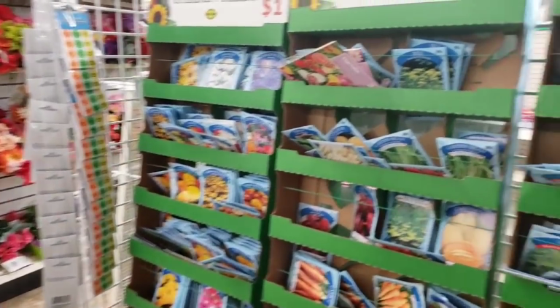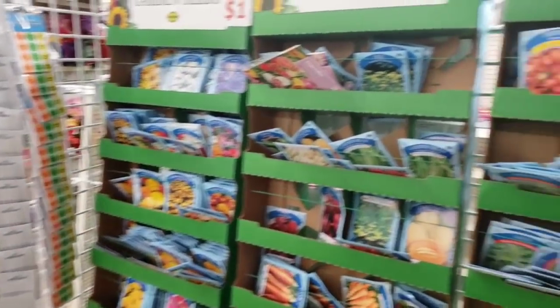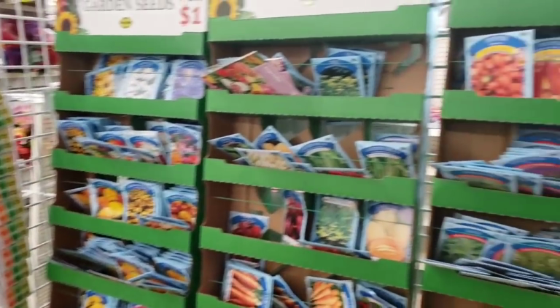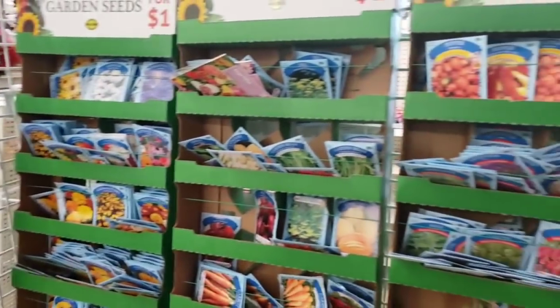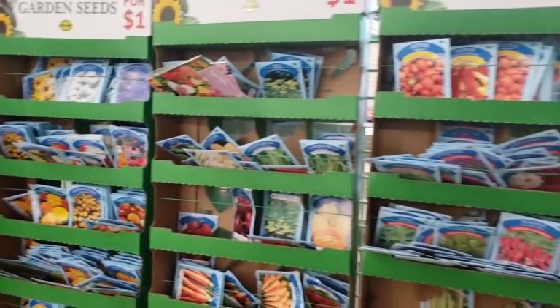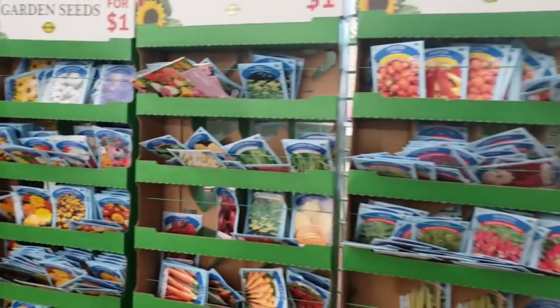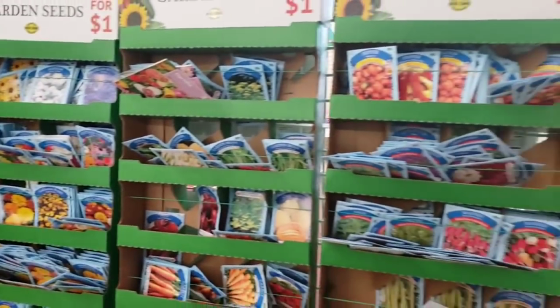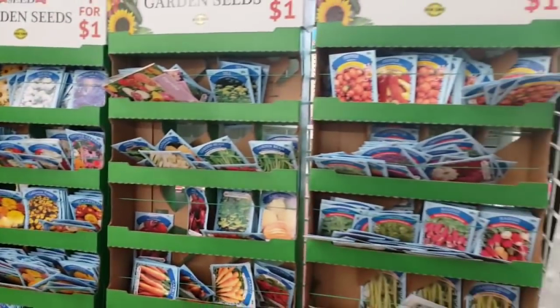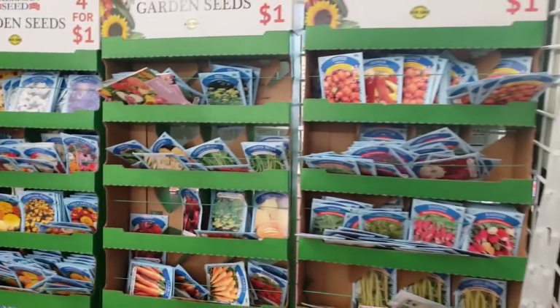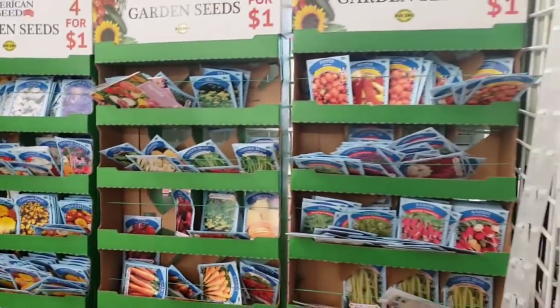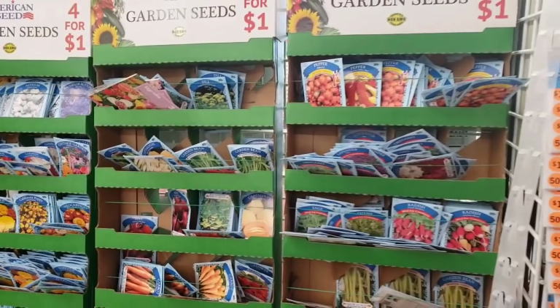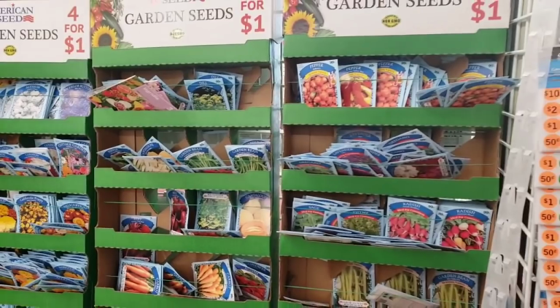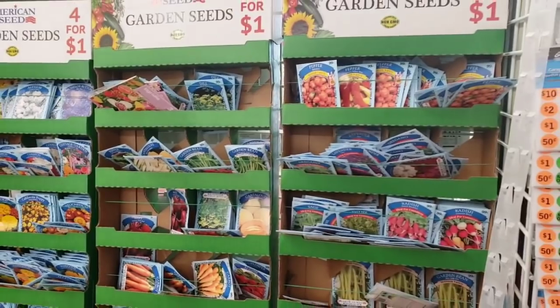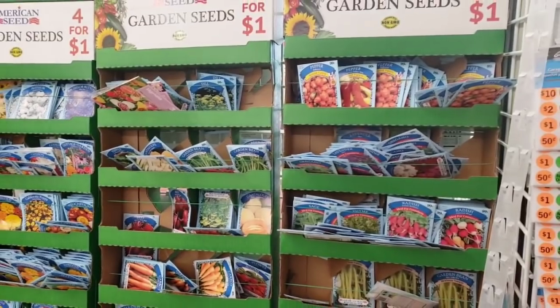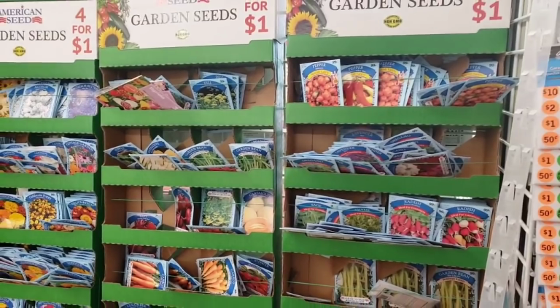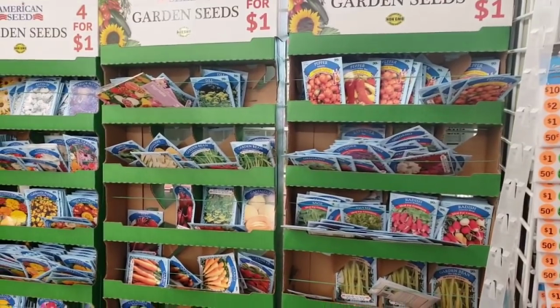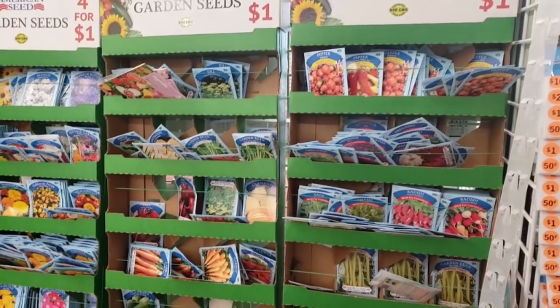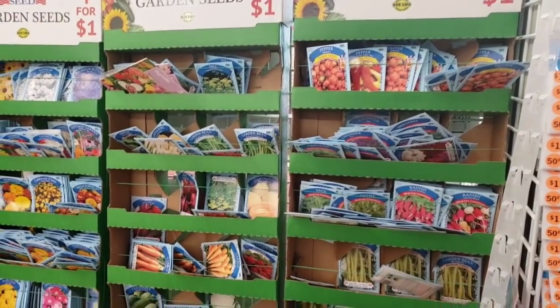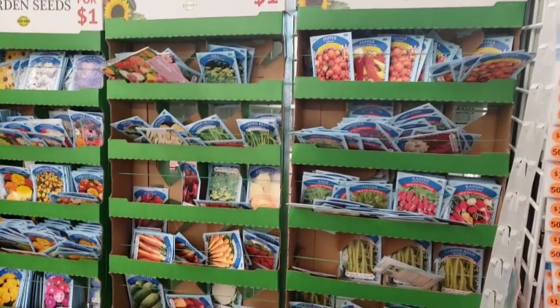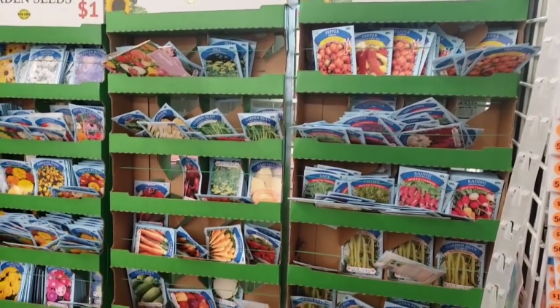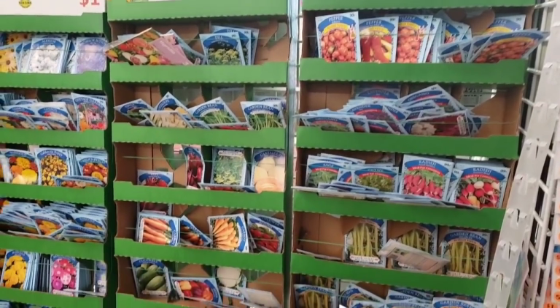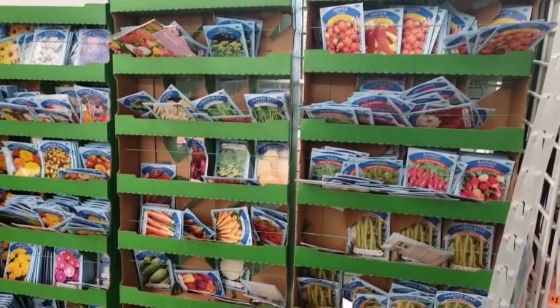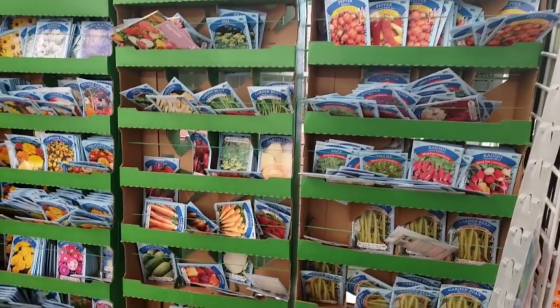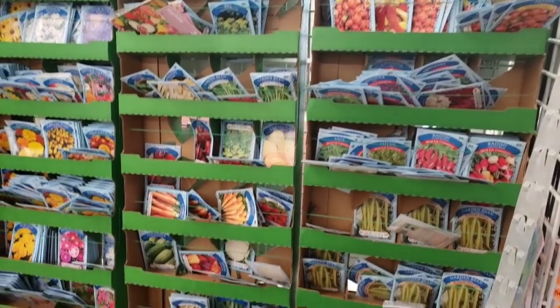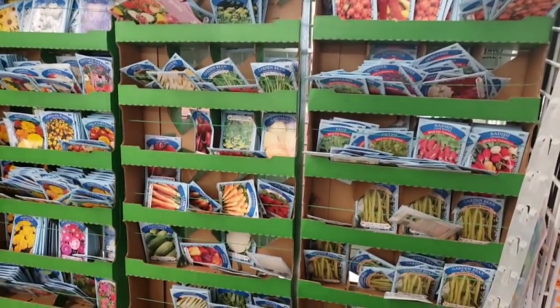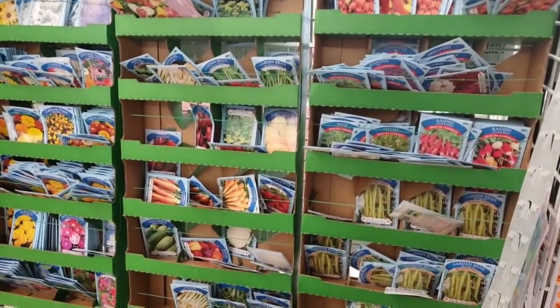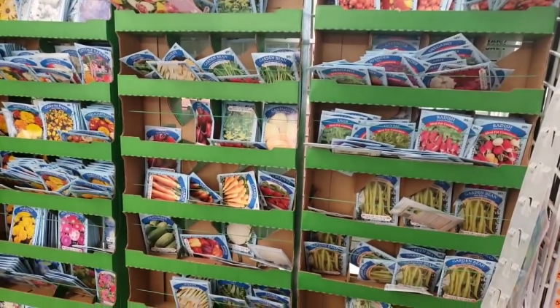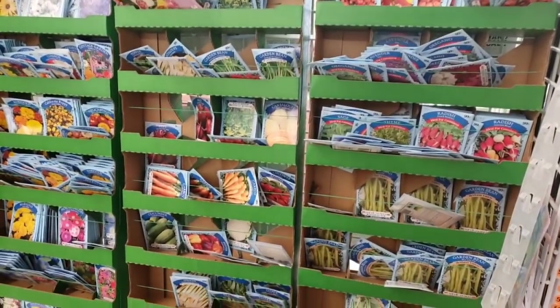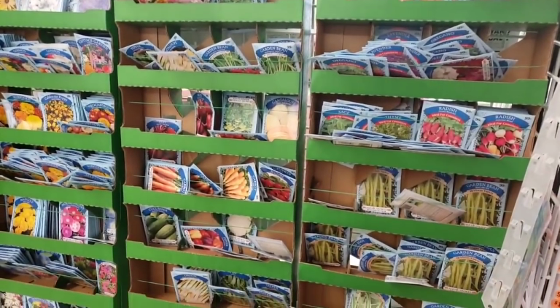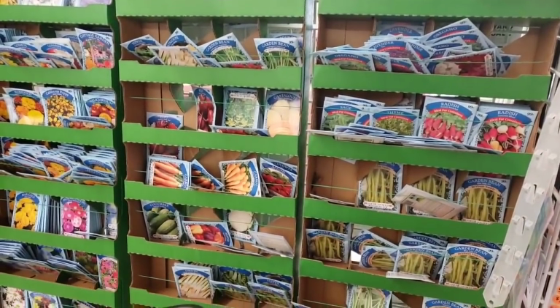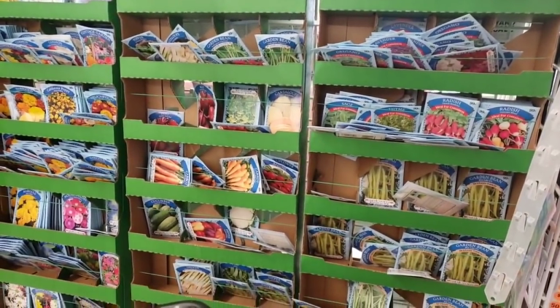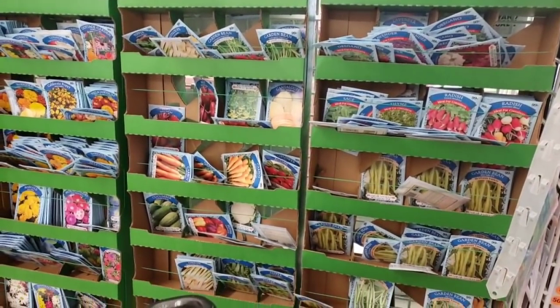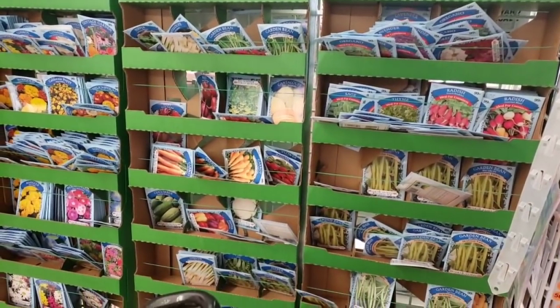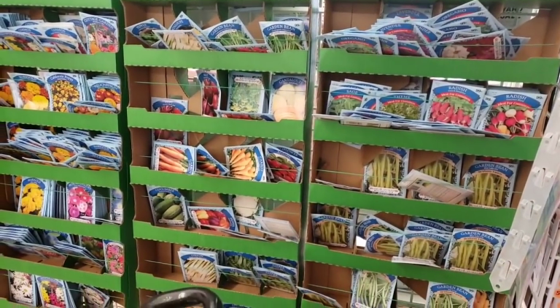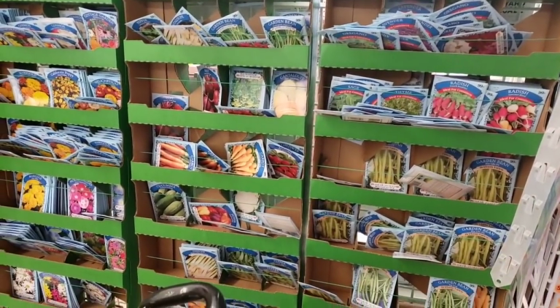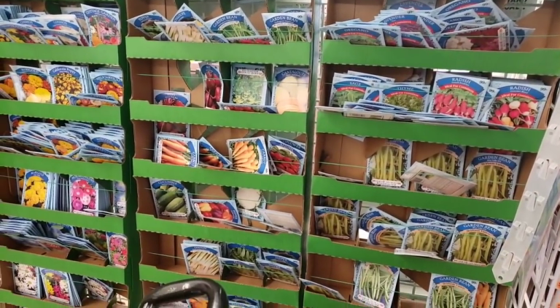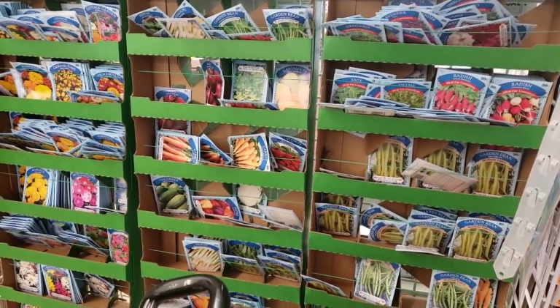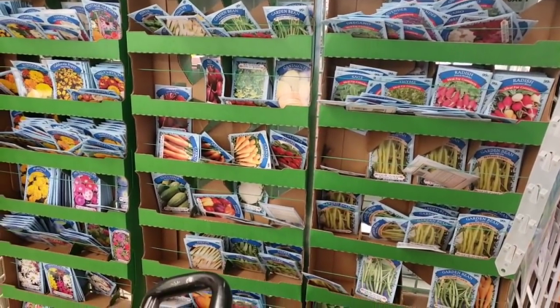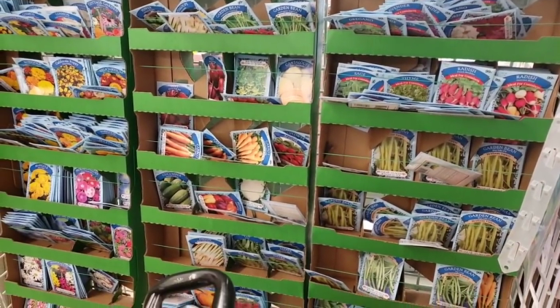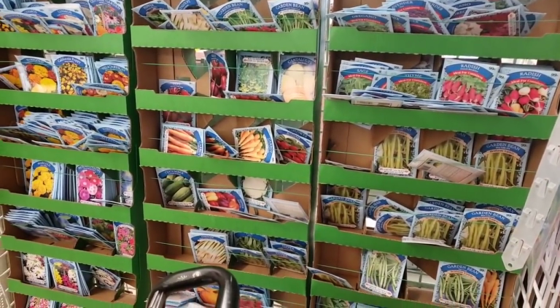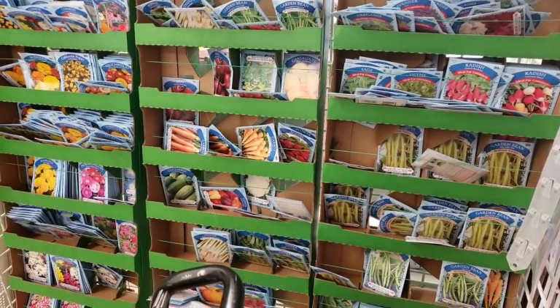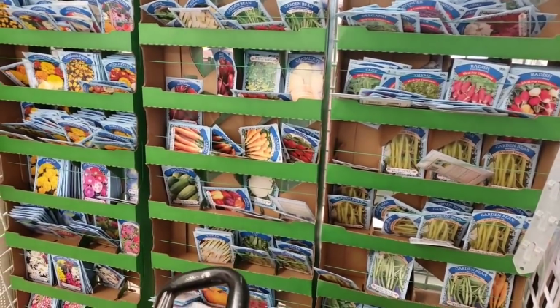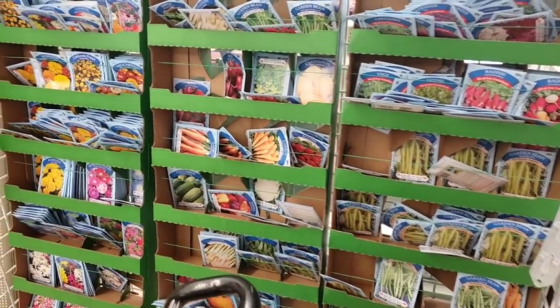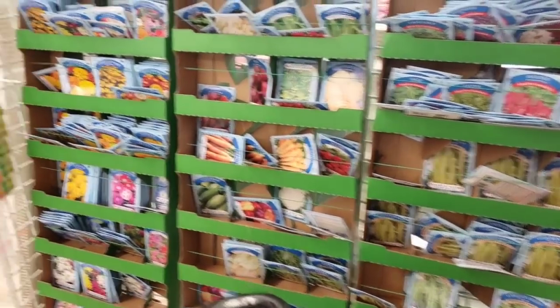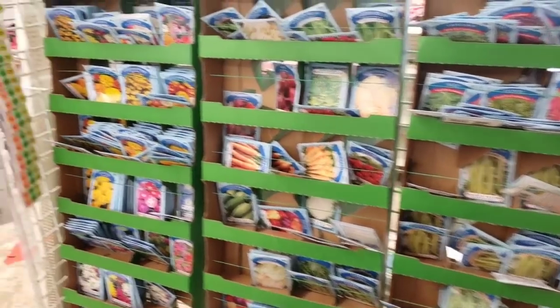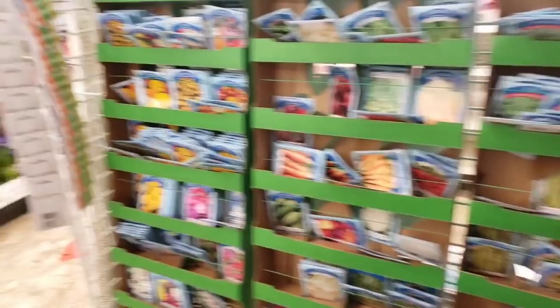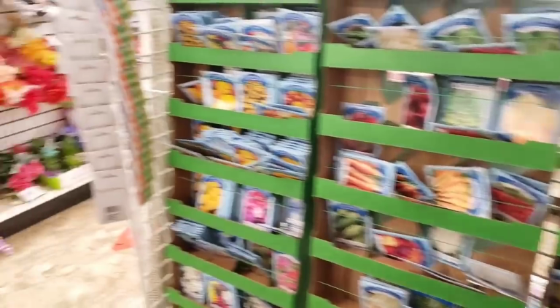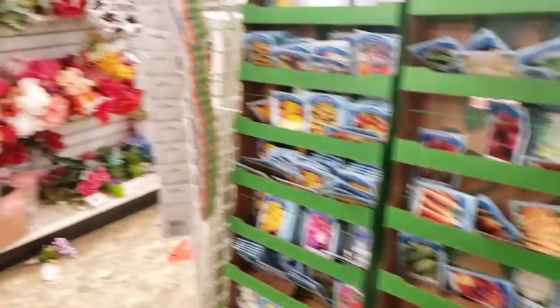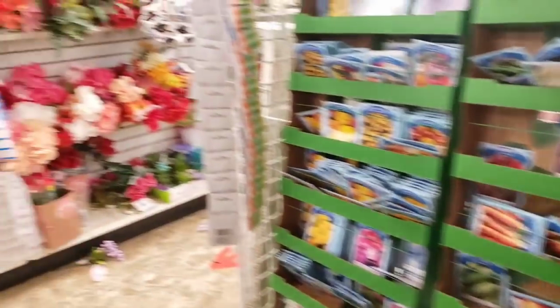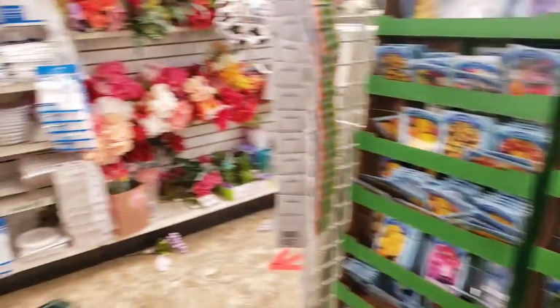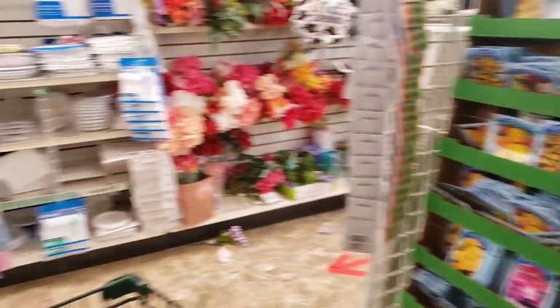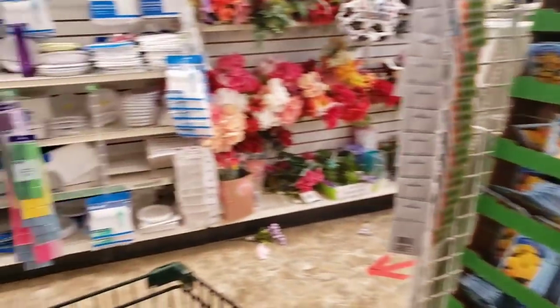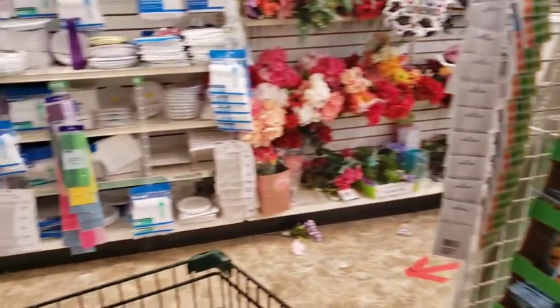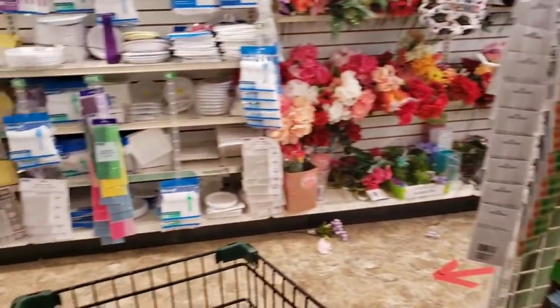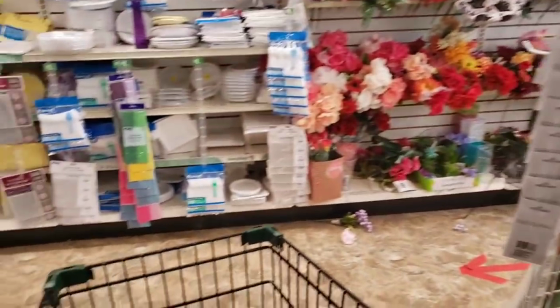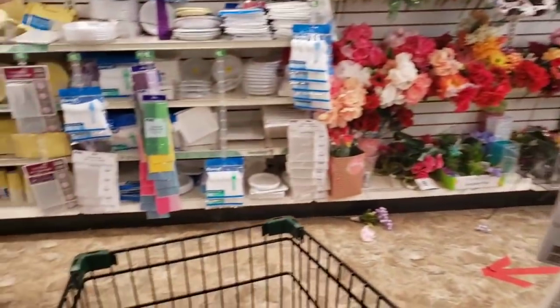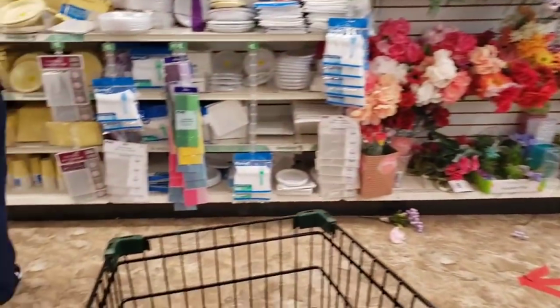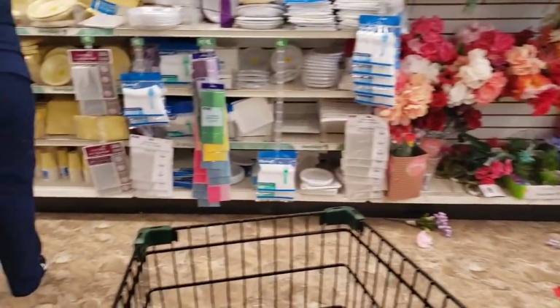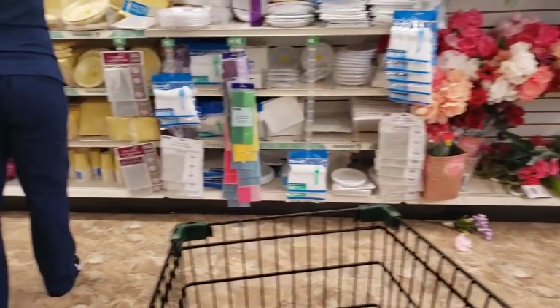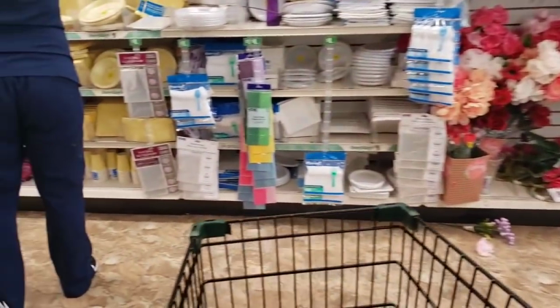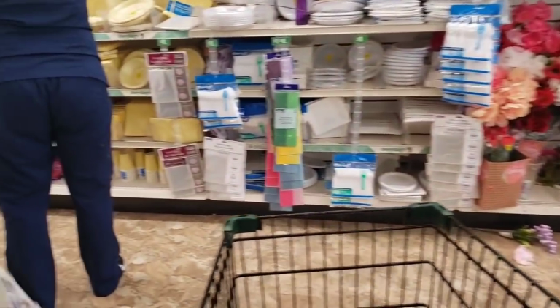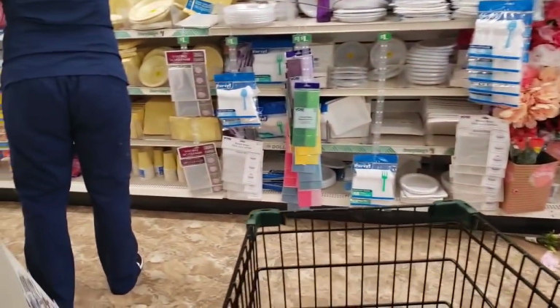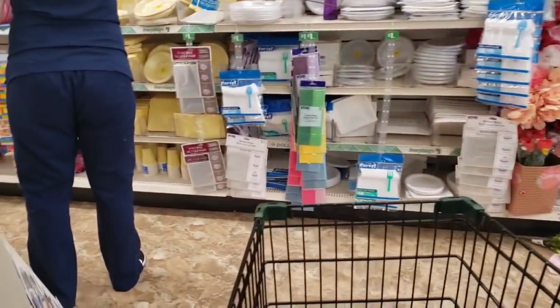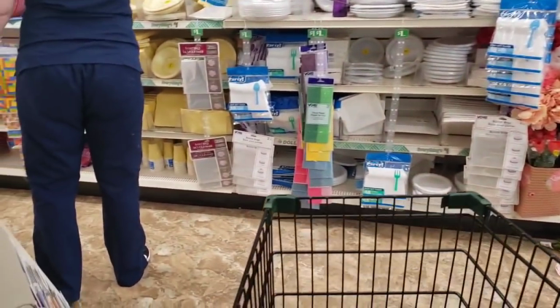They have seeds back in stock. This is a good sign because this has been empty for like the last two months. Luckily I got my seeds when they first came out.